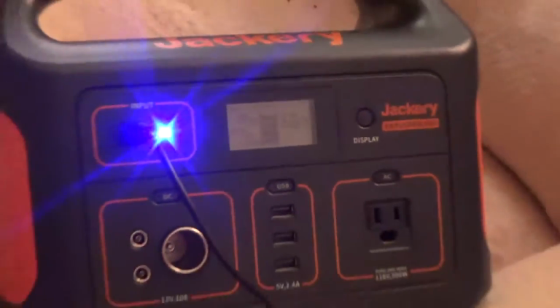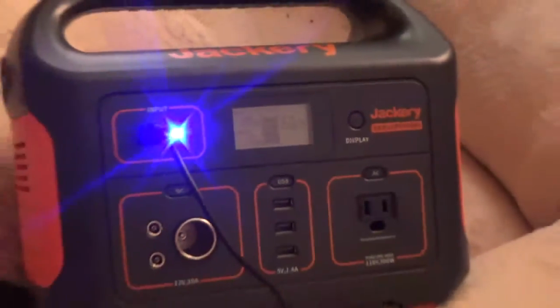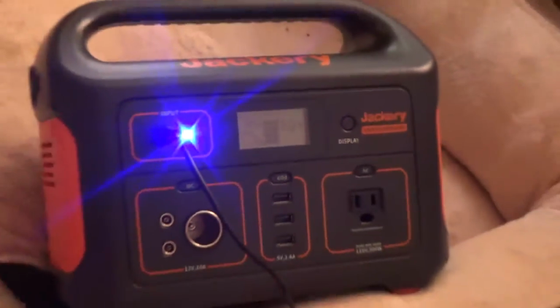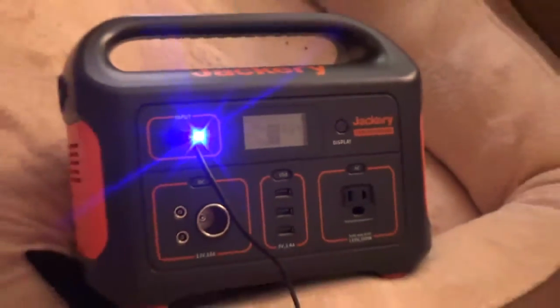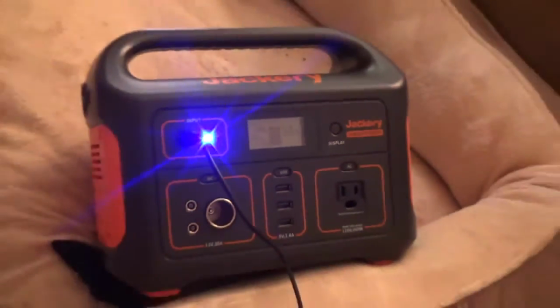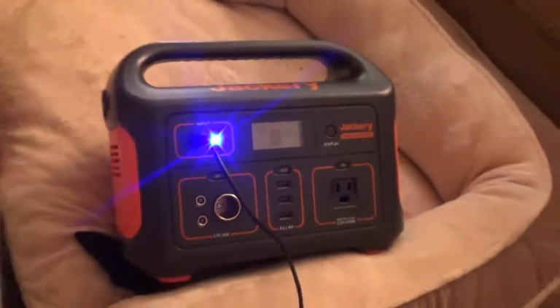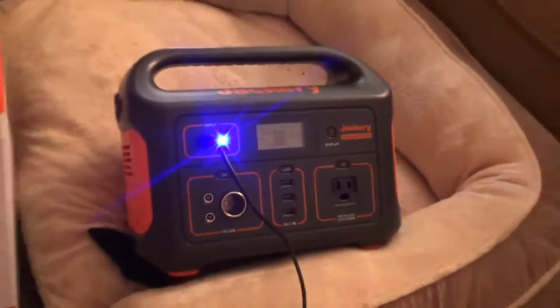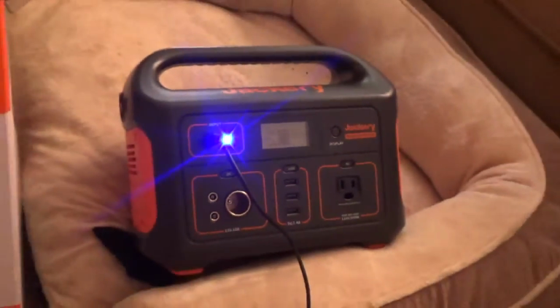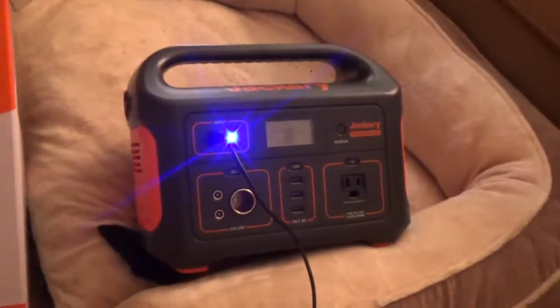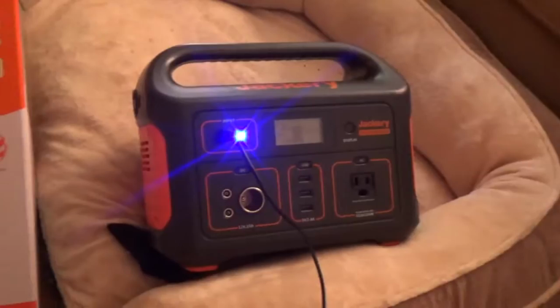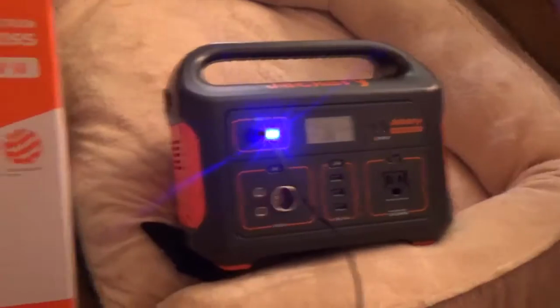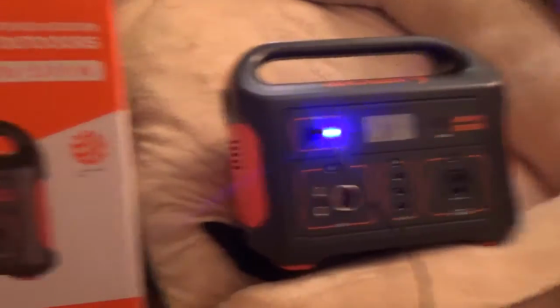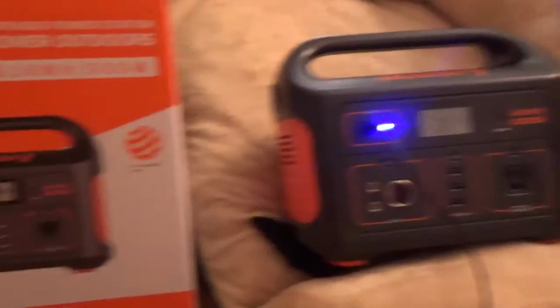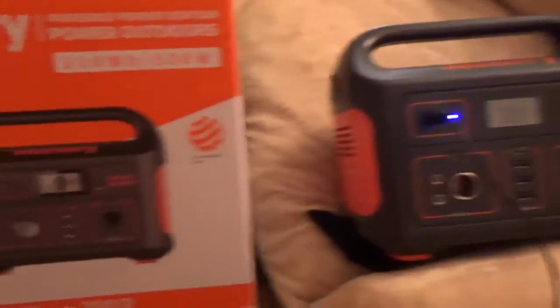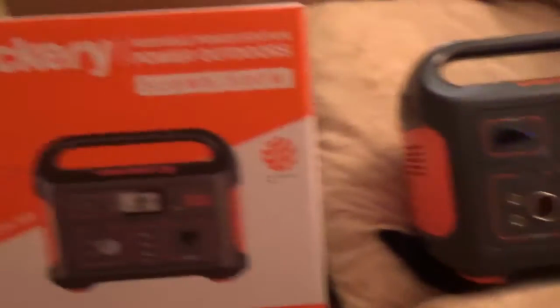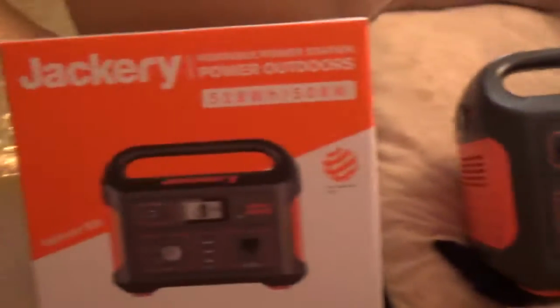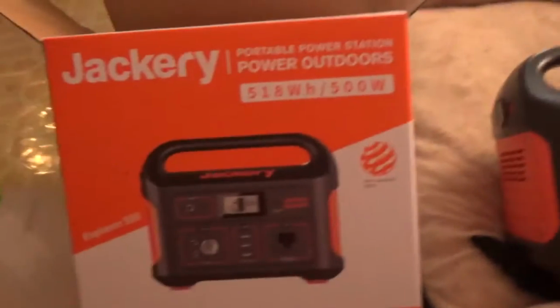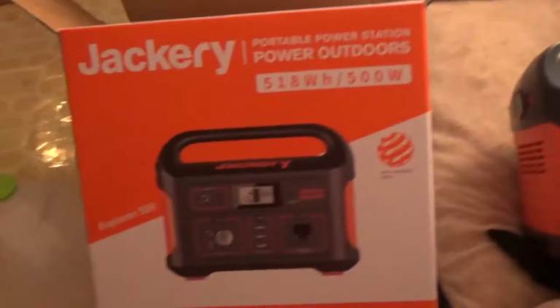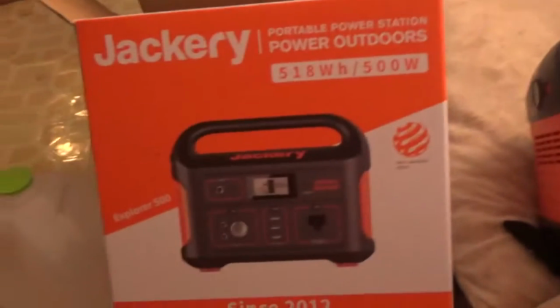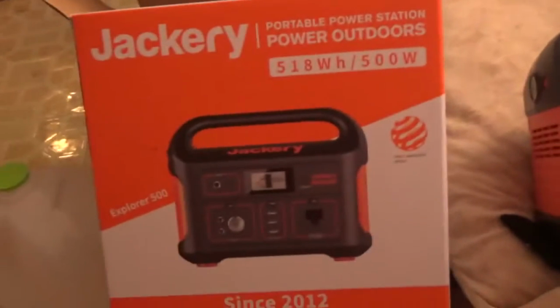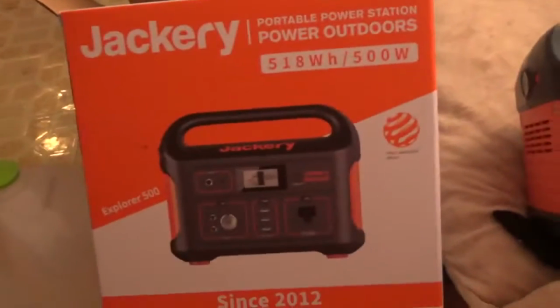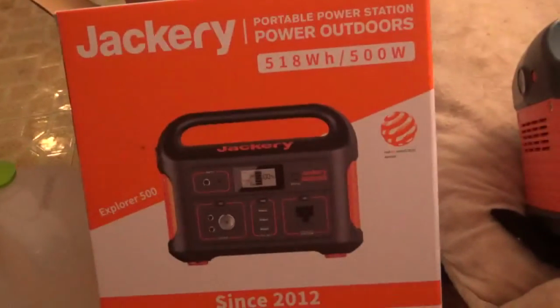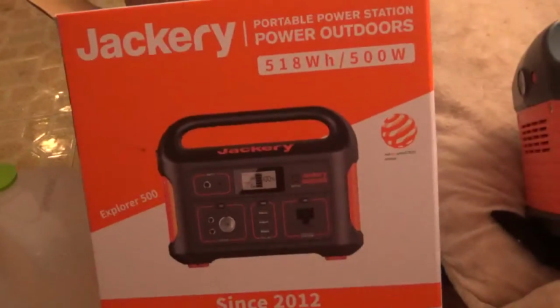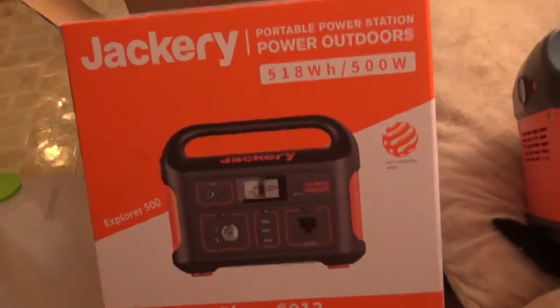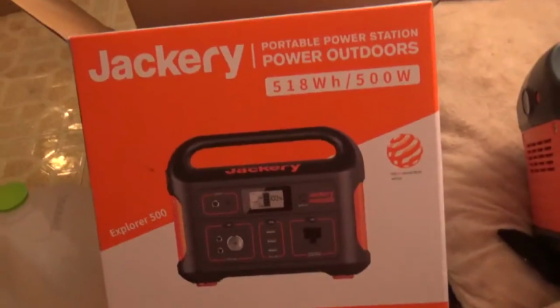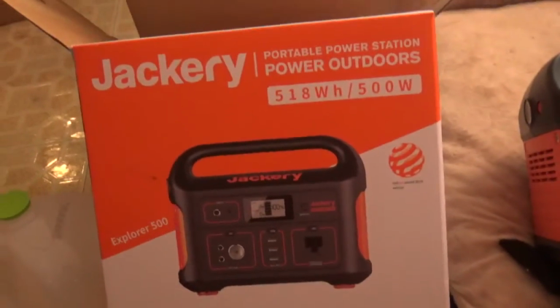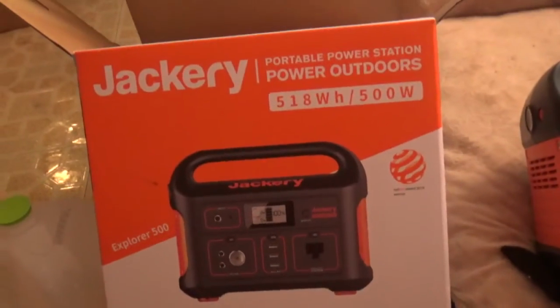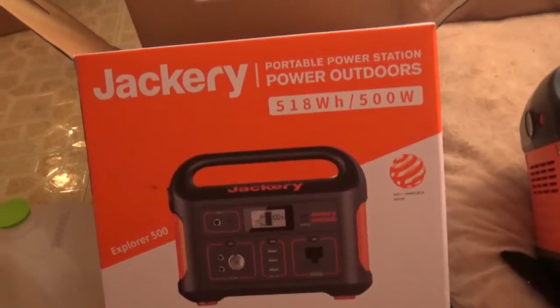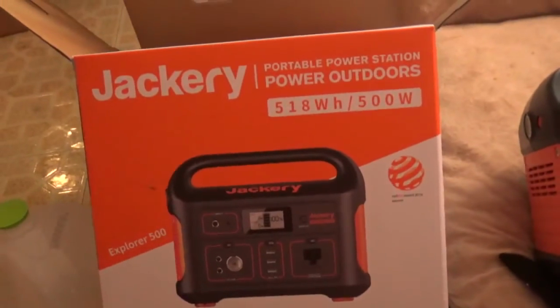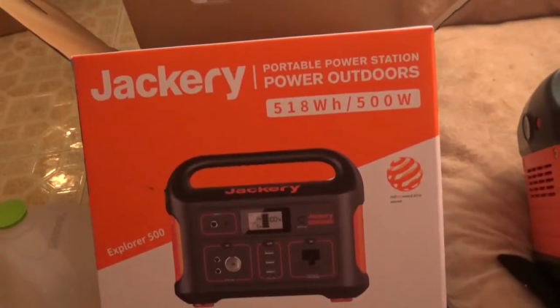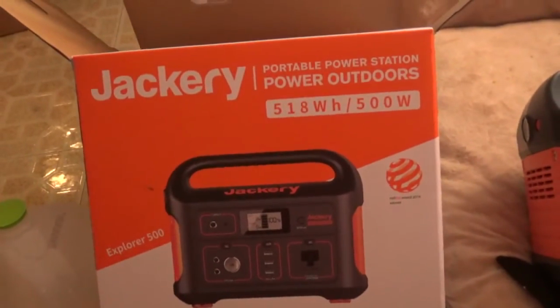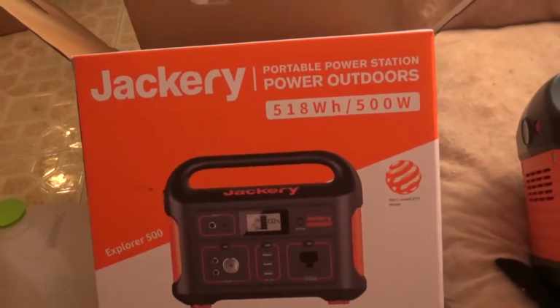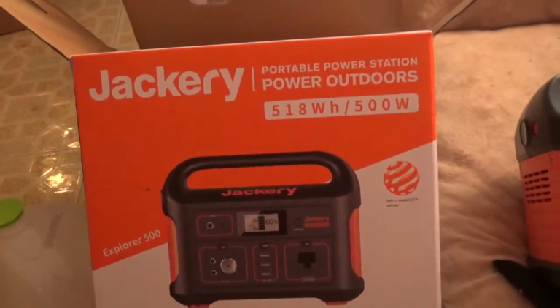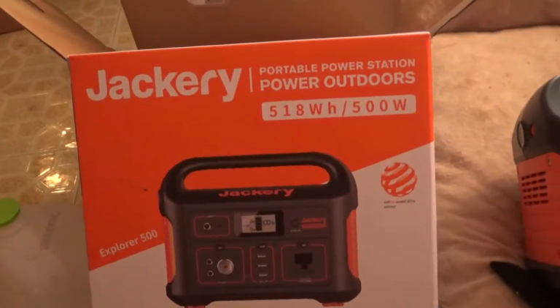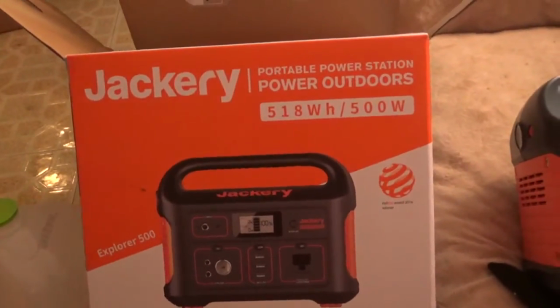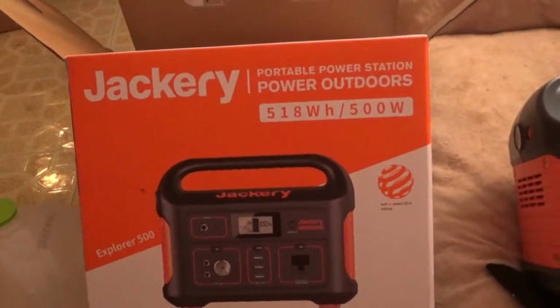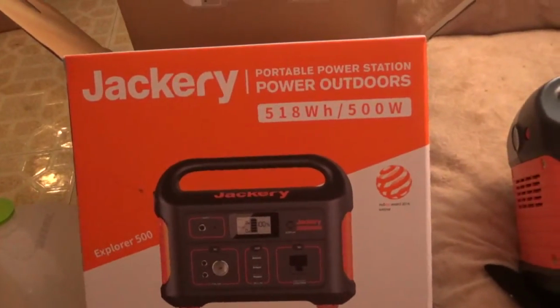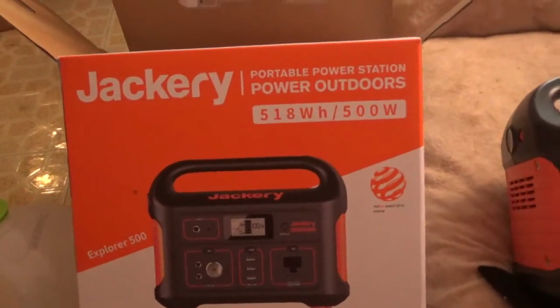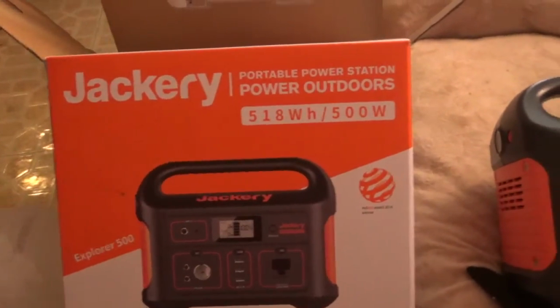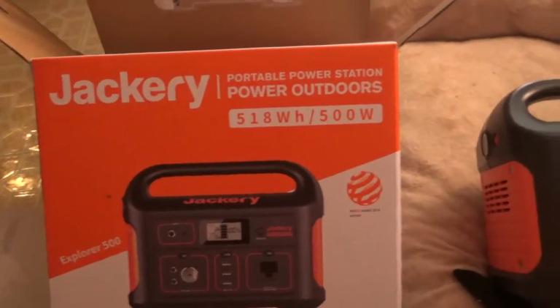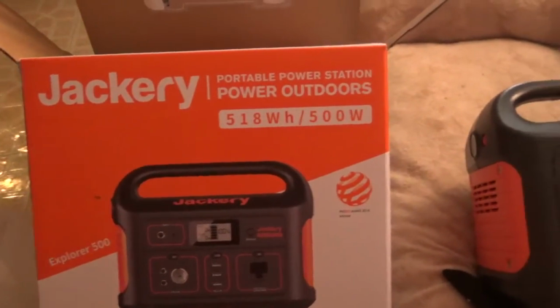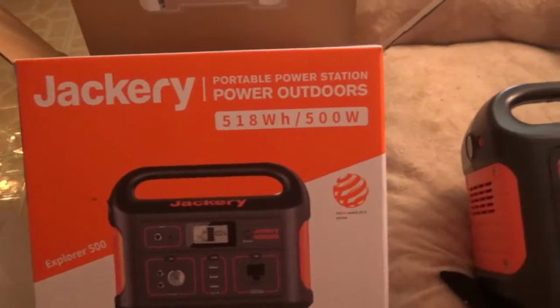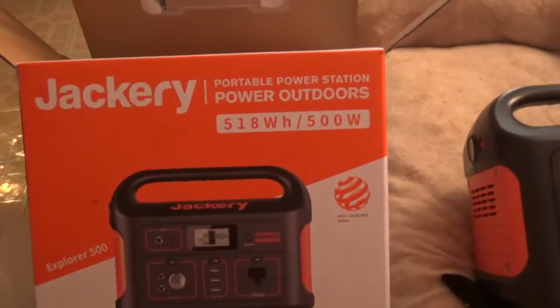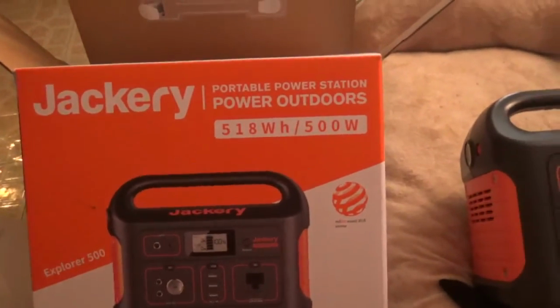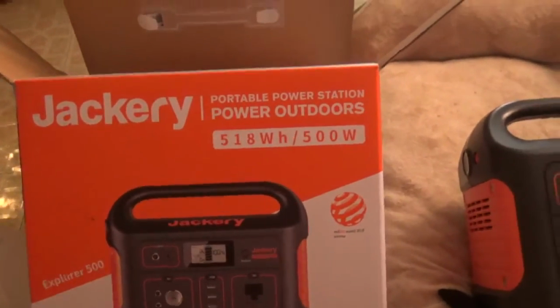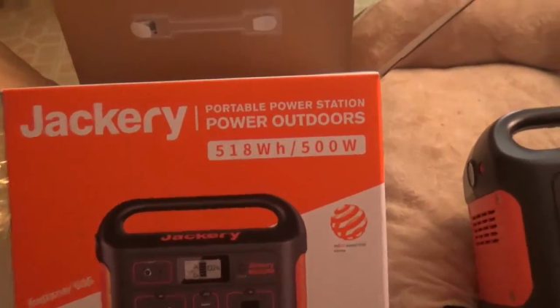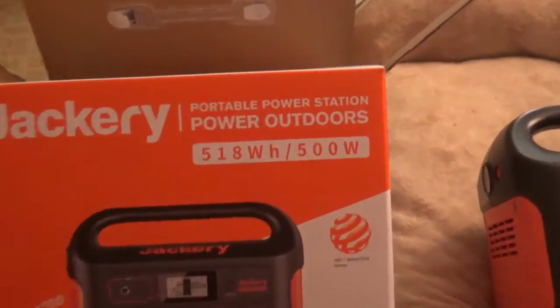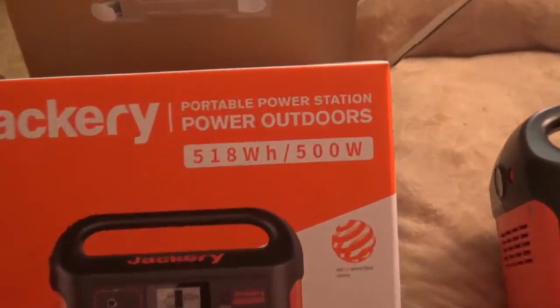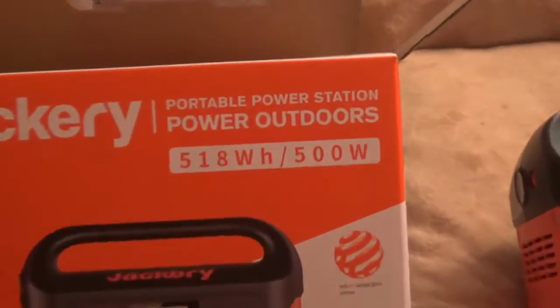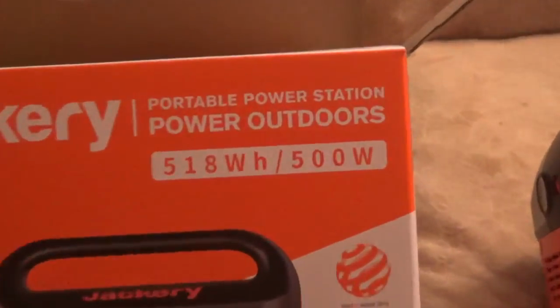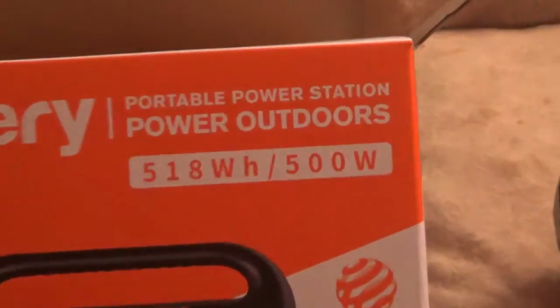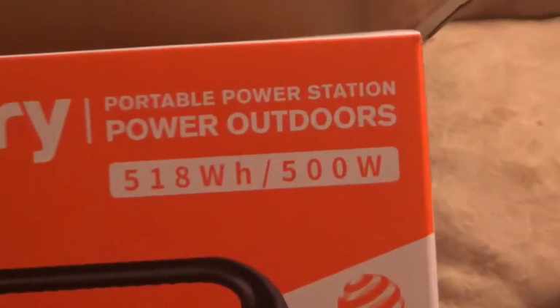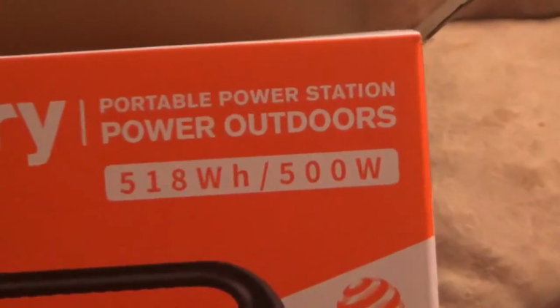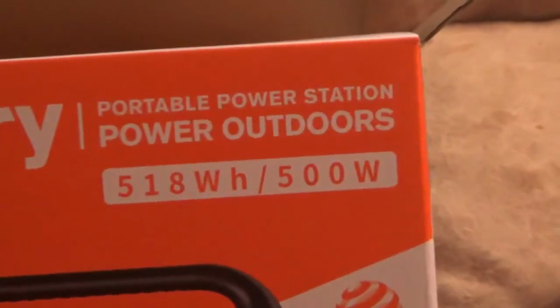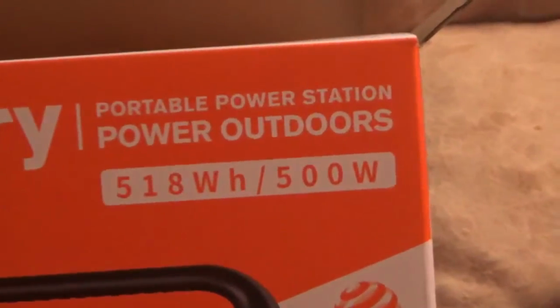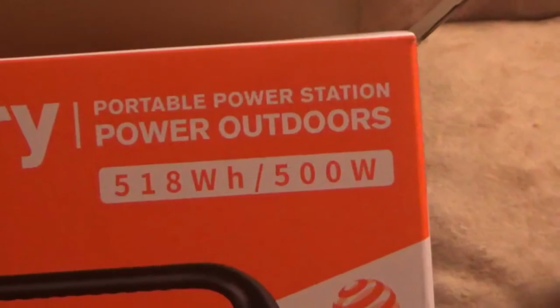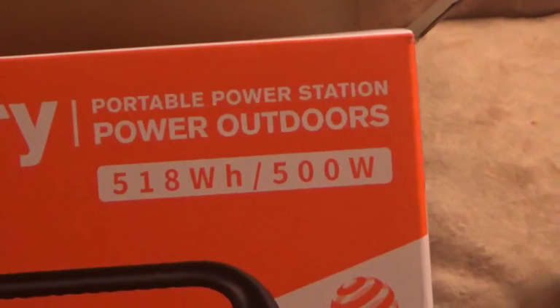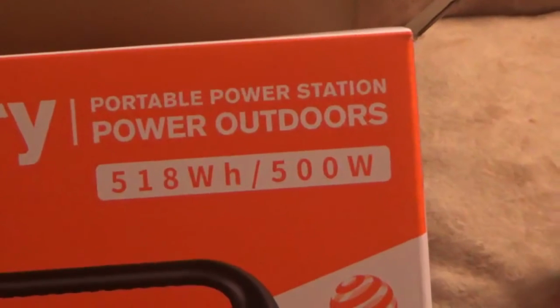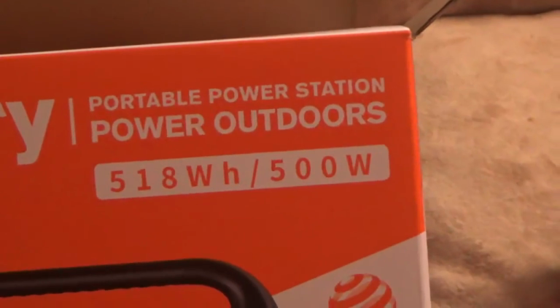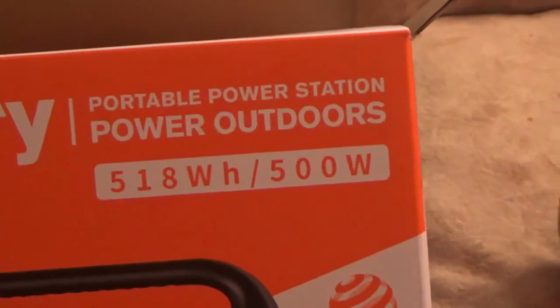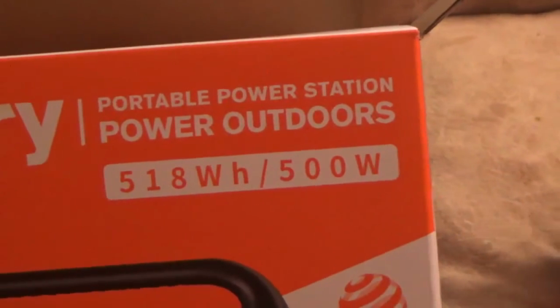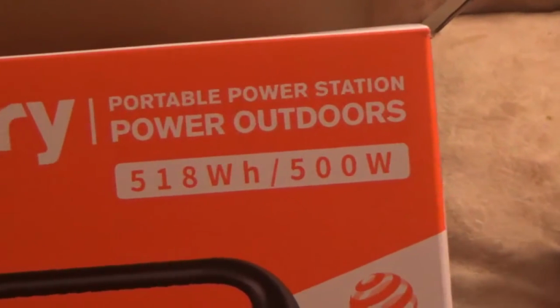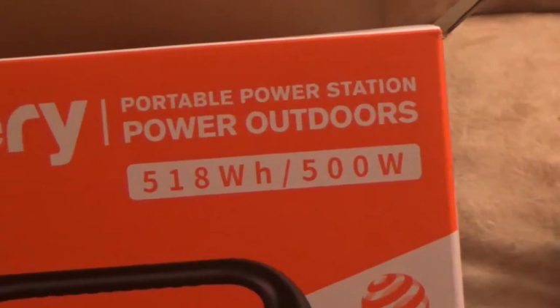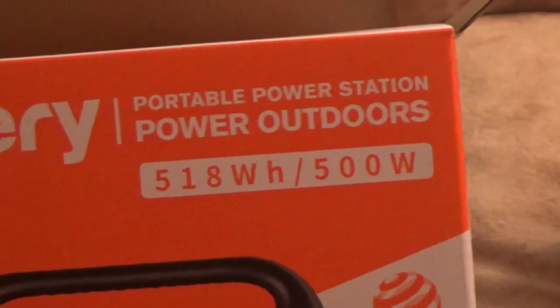Let's see how it does. The Jackery portable power station — Power Outdoors.